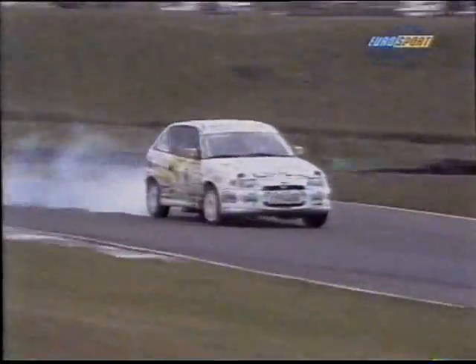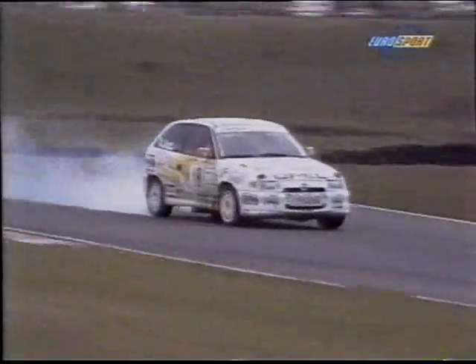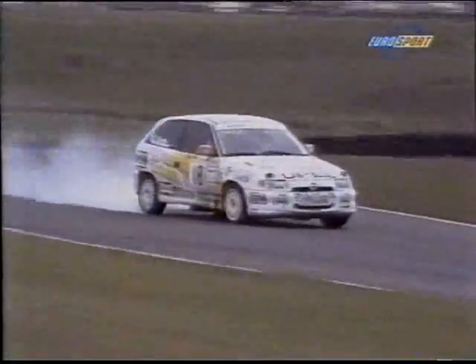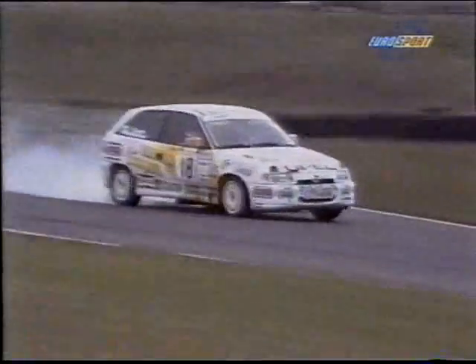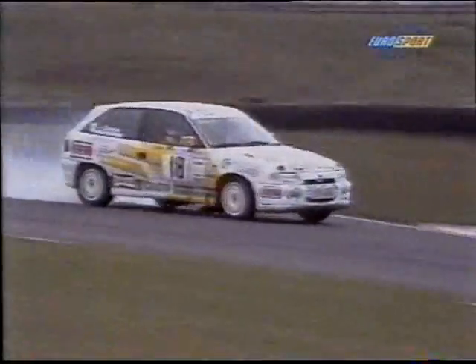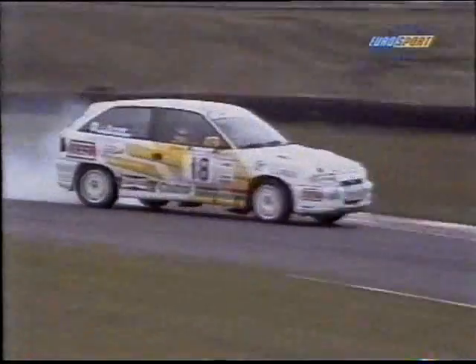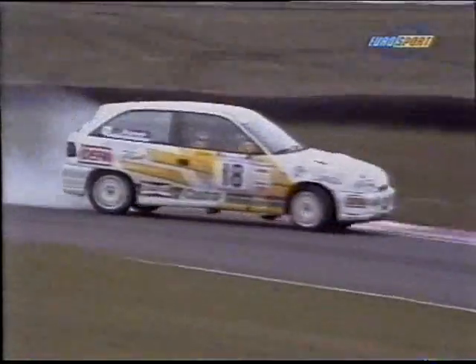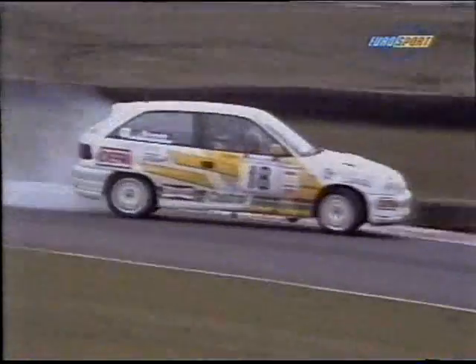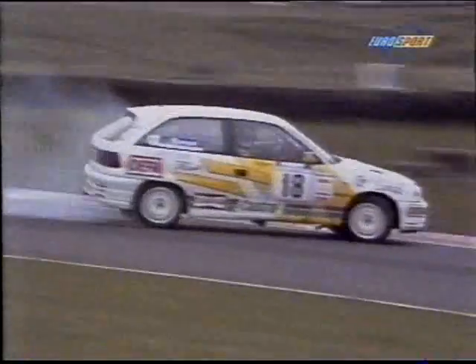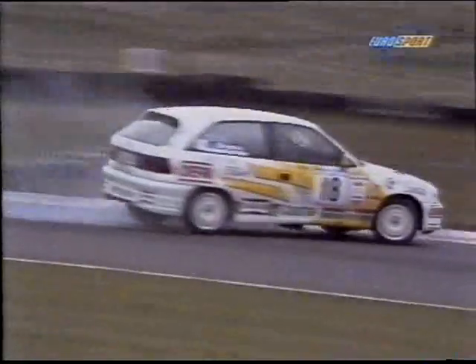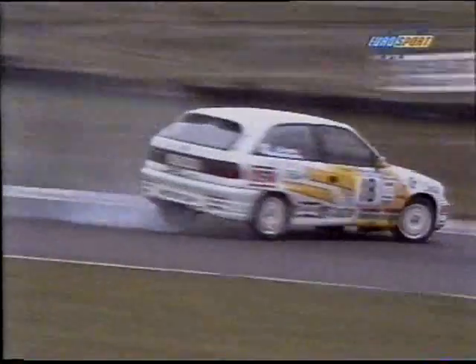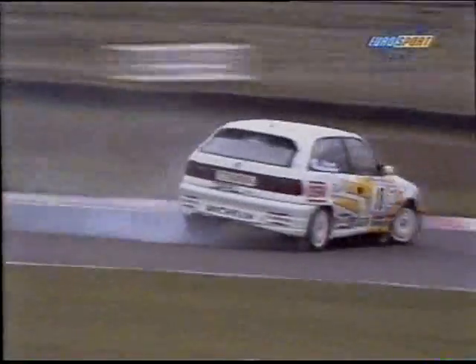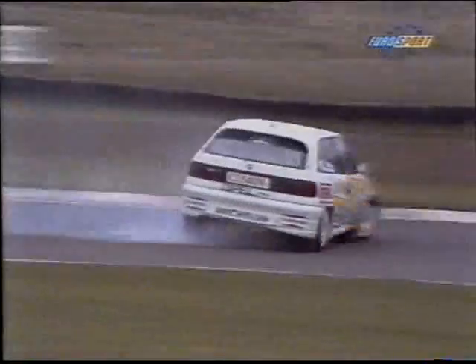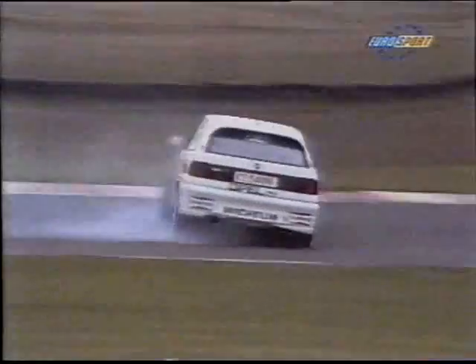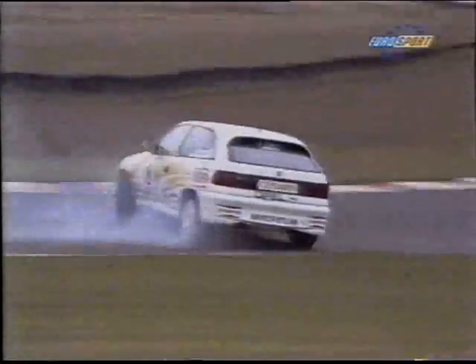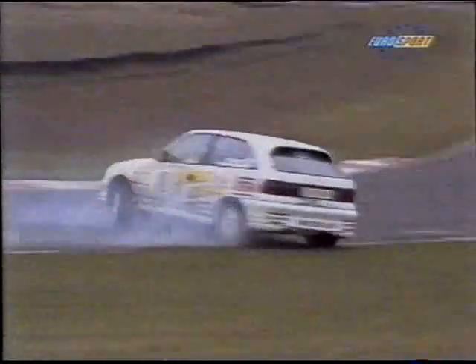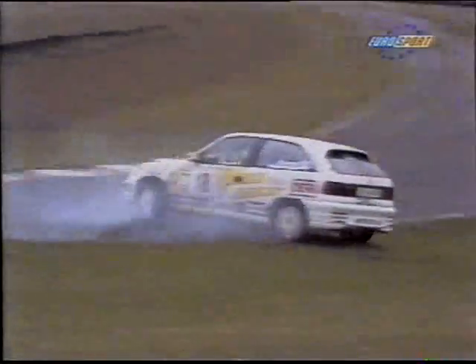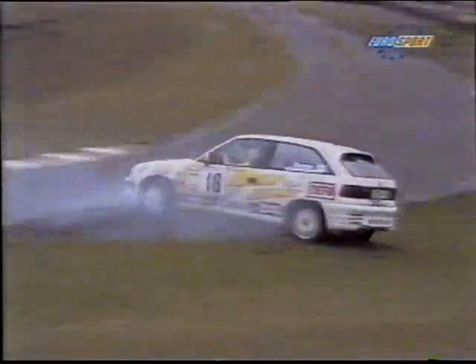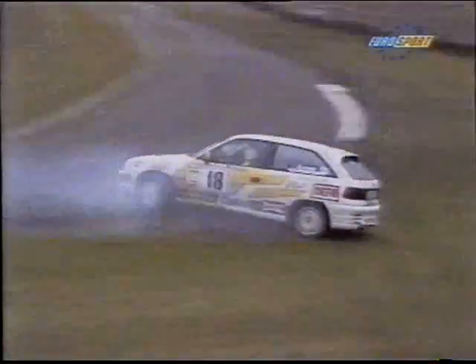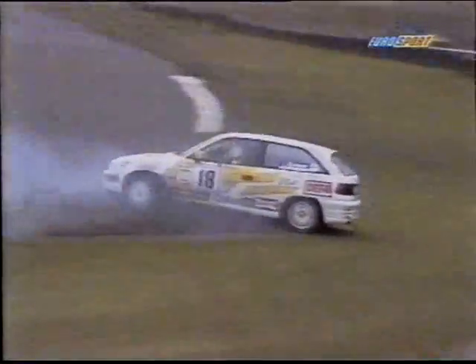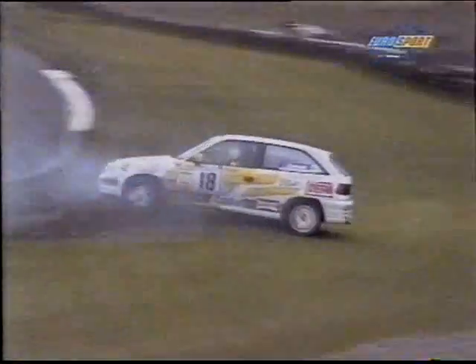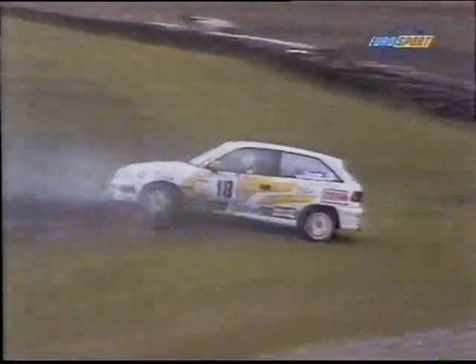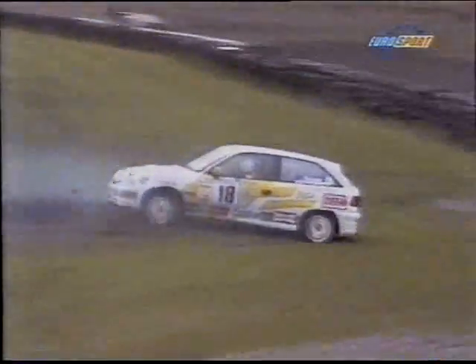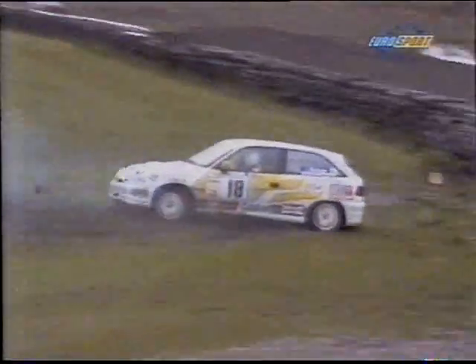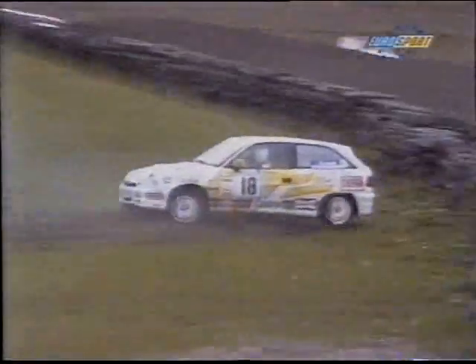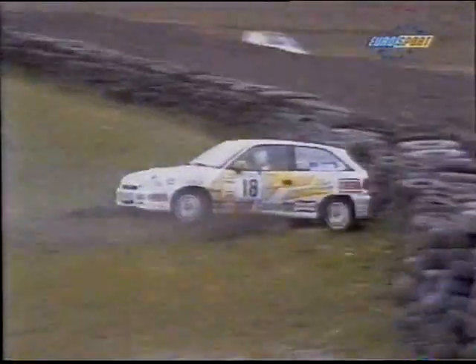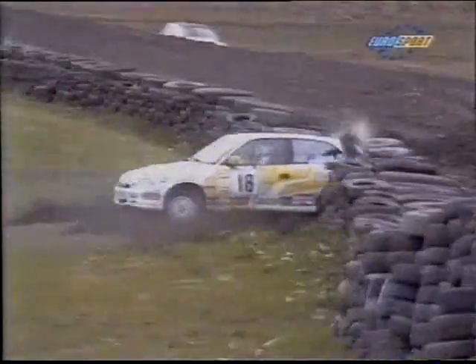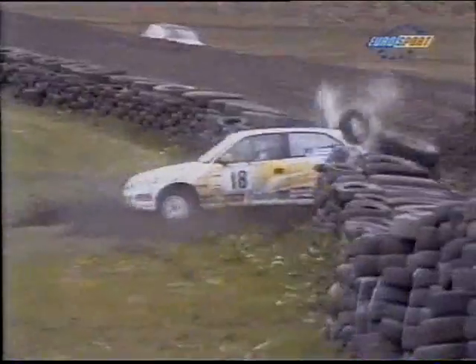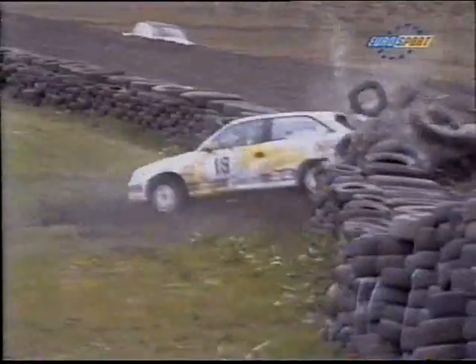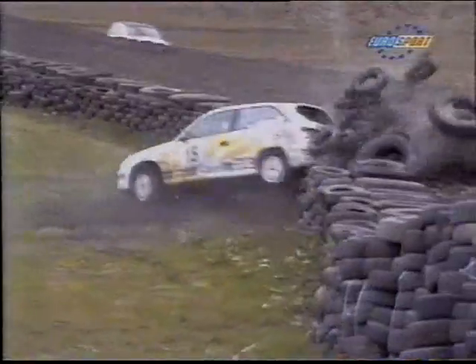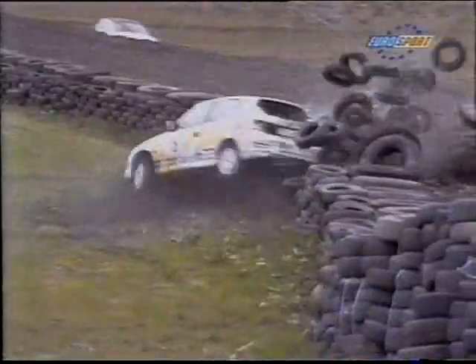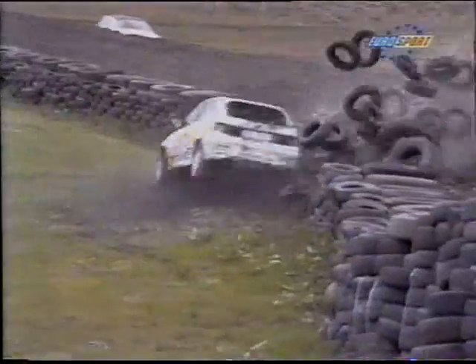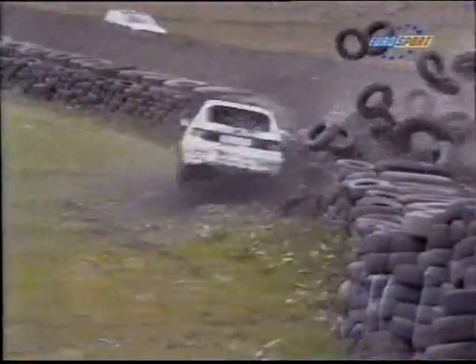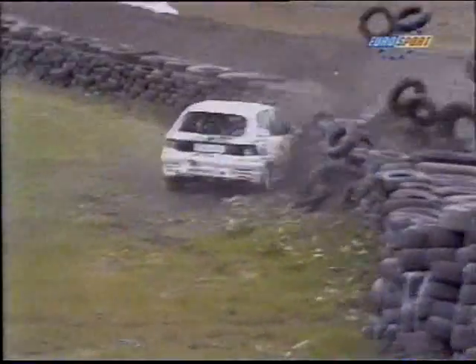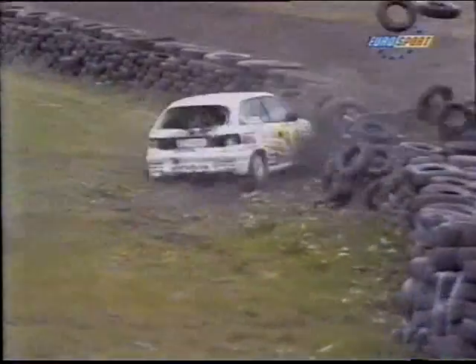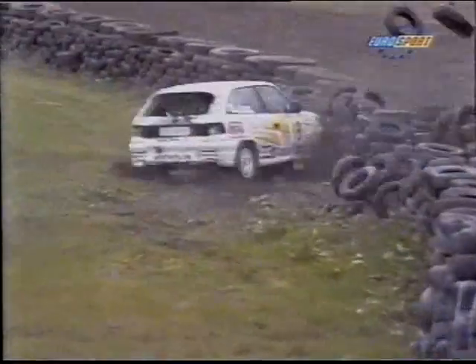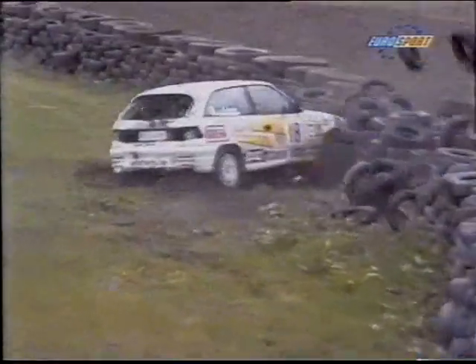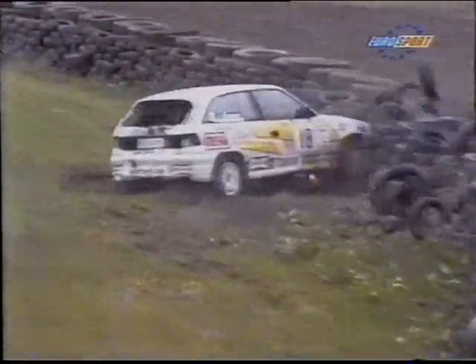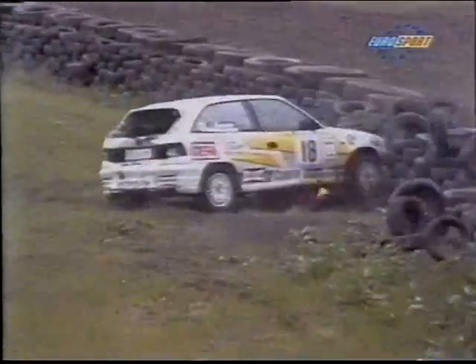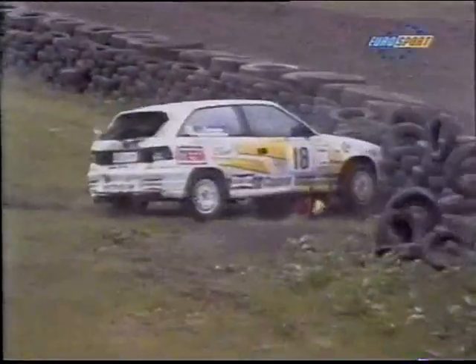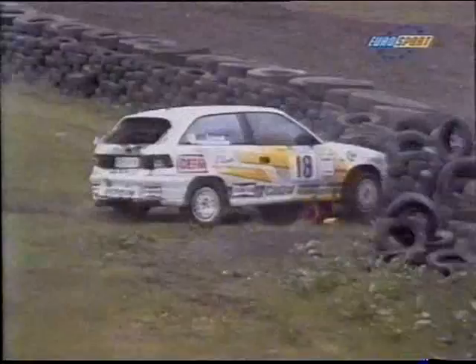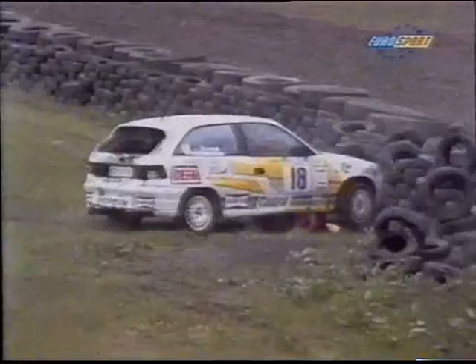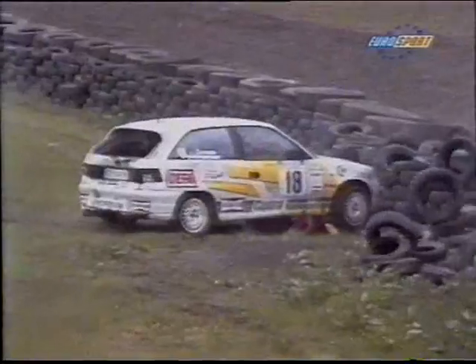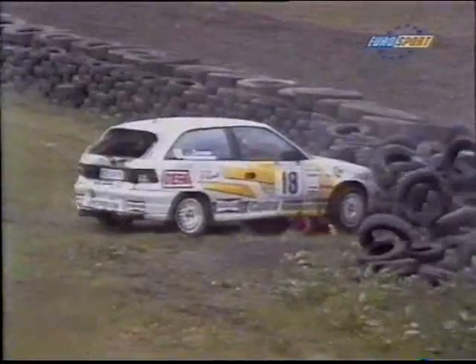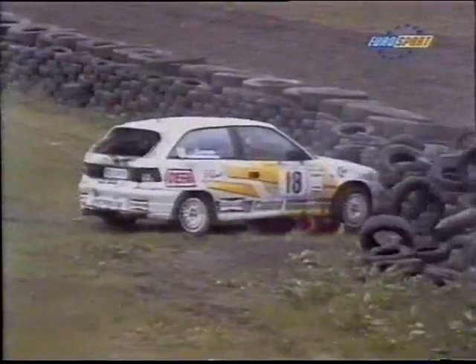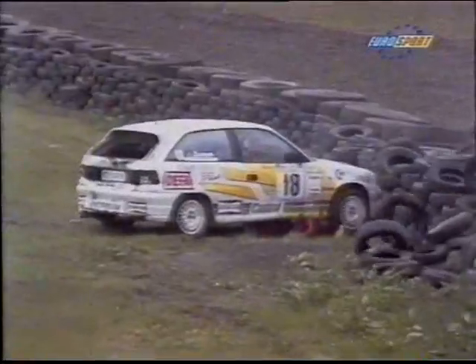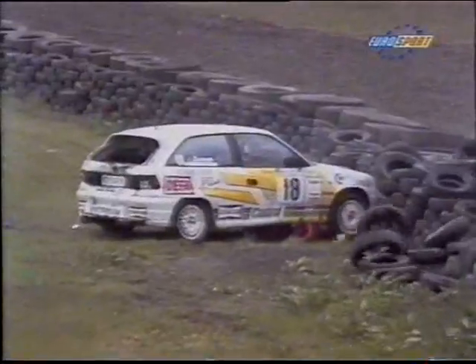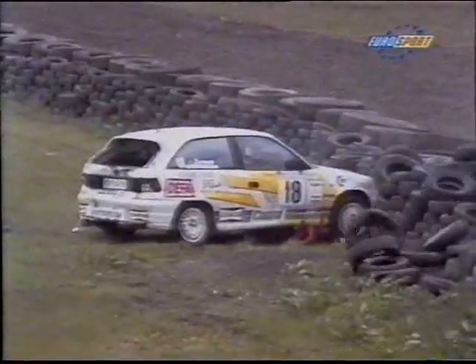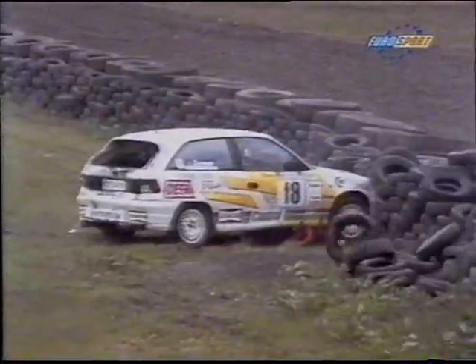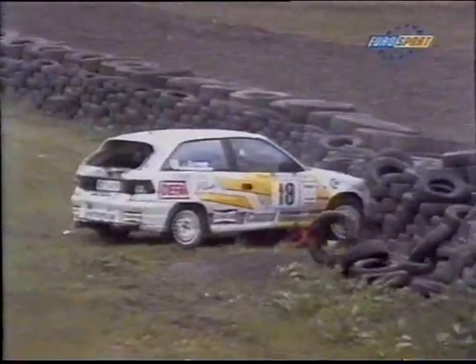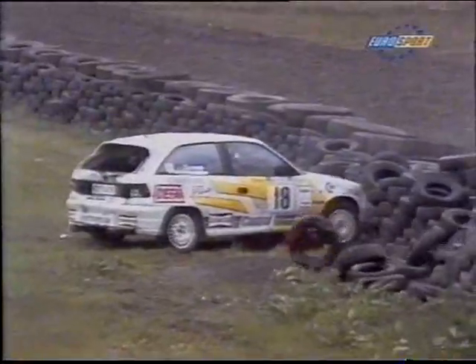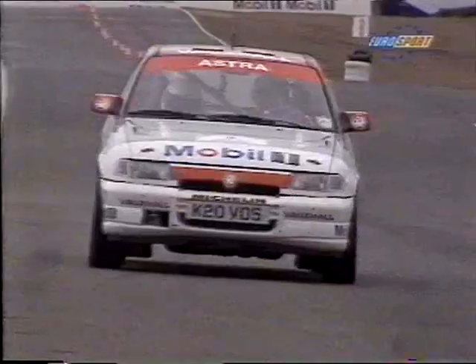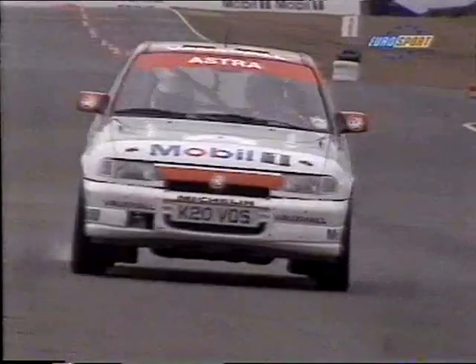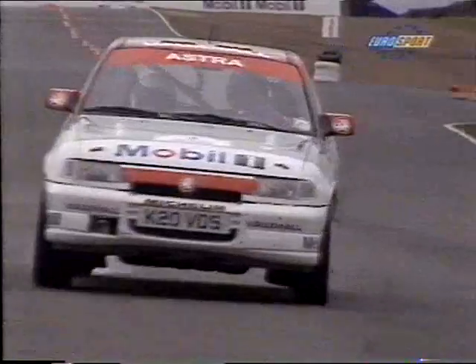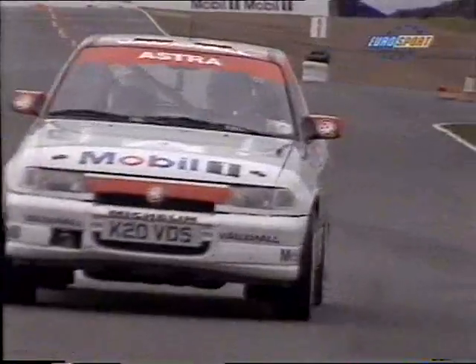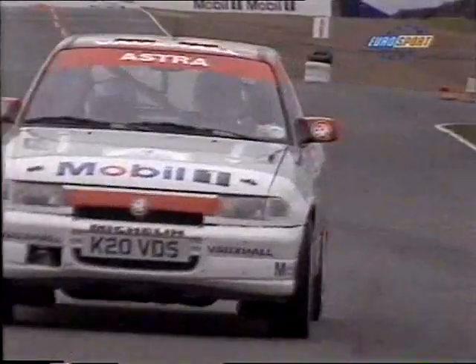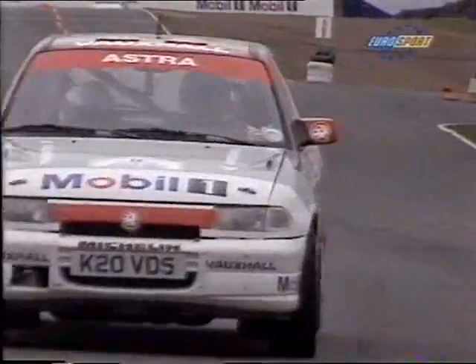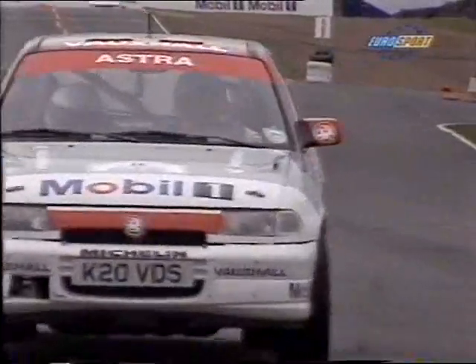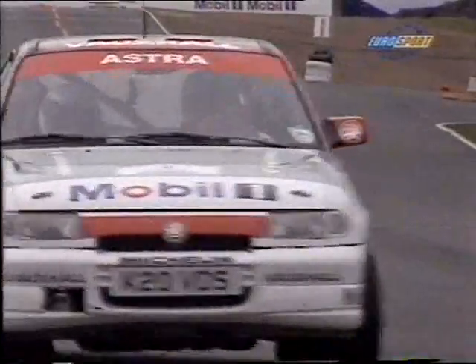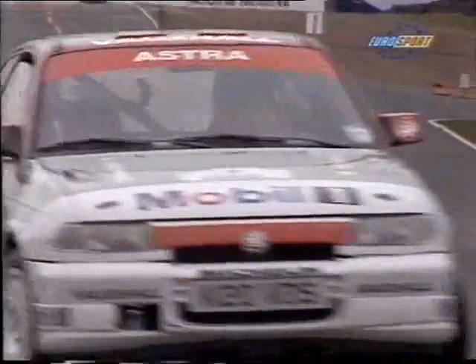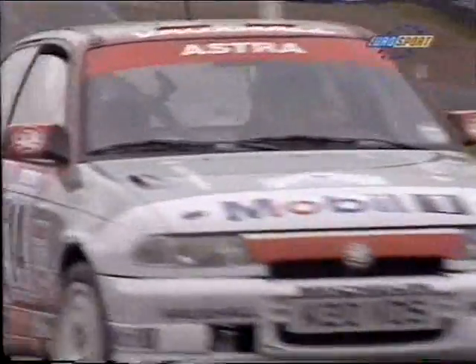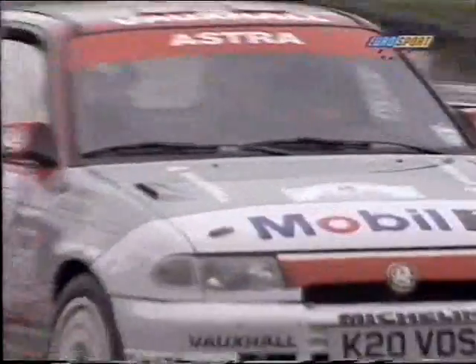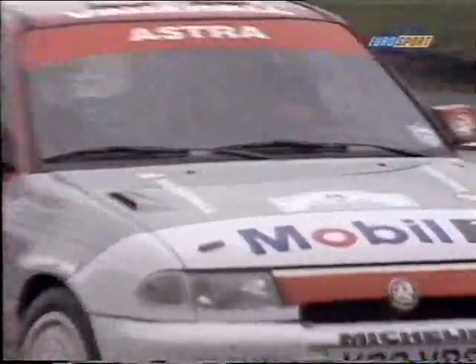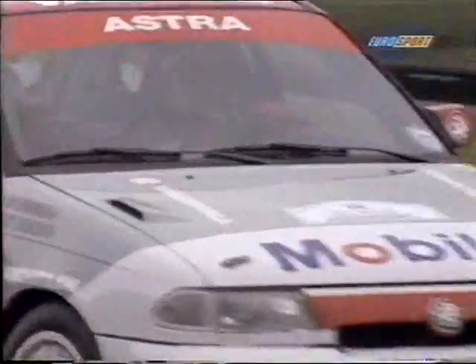It's not going so well though for Bruno Anson in the Formula 2 Opel — off he goes backwards into the infamous Knockhill tyres.